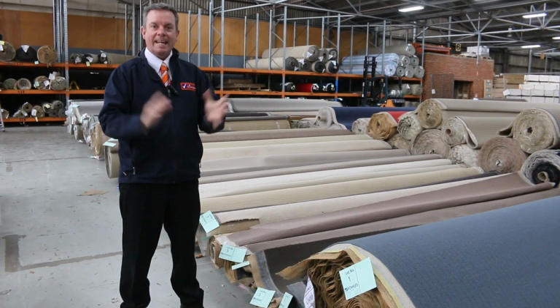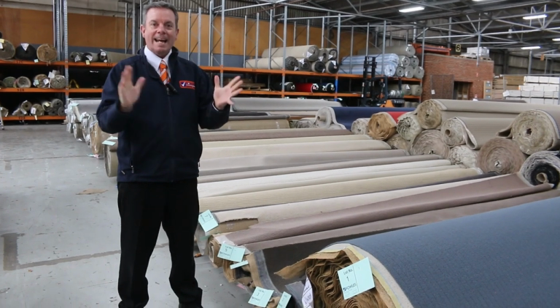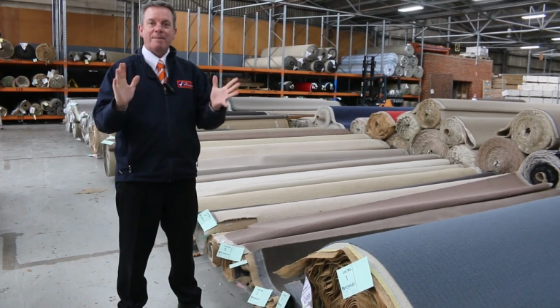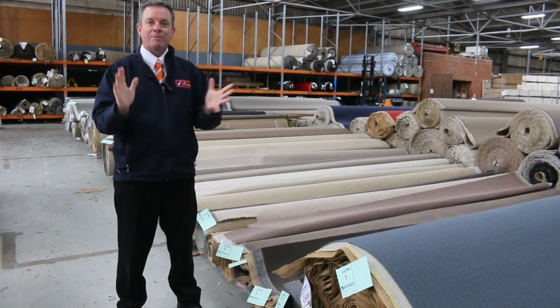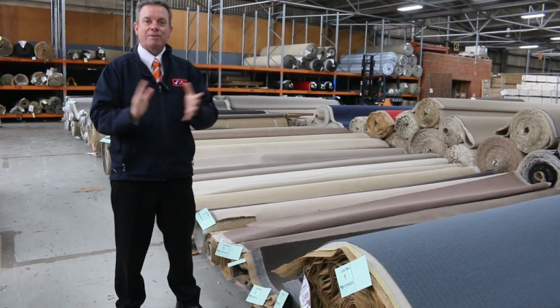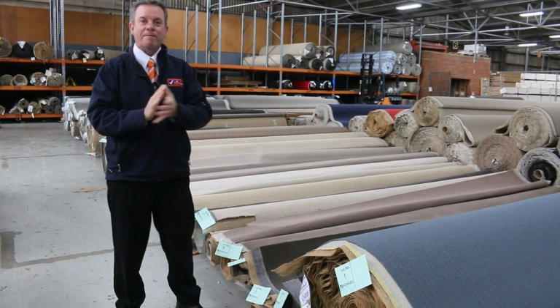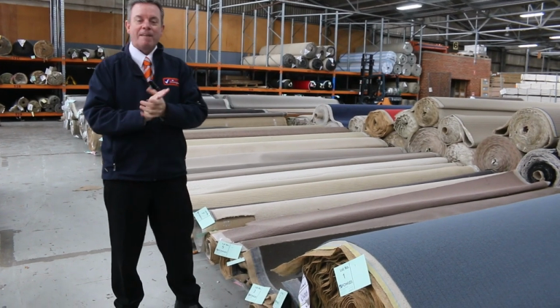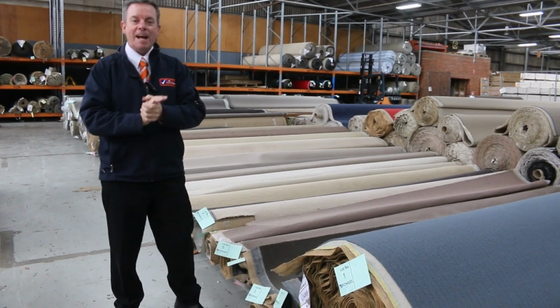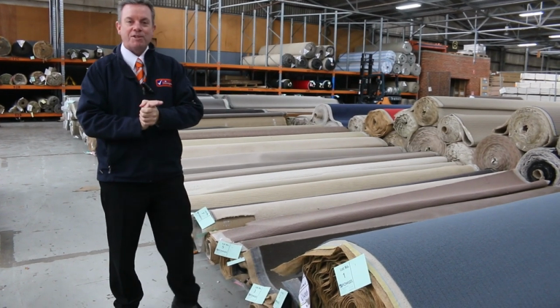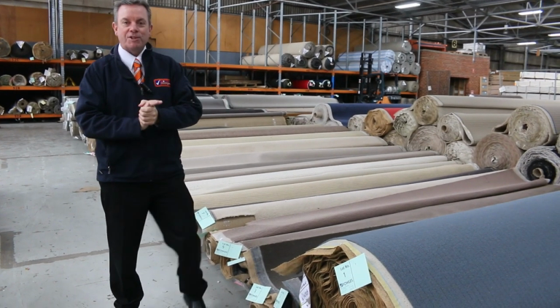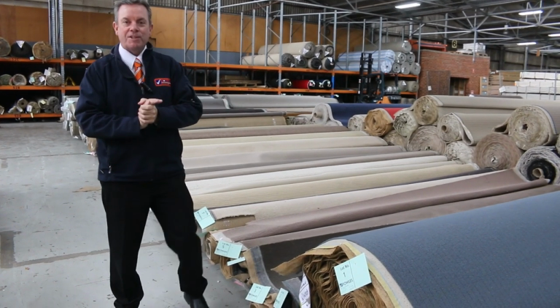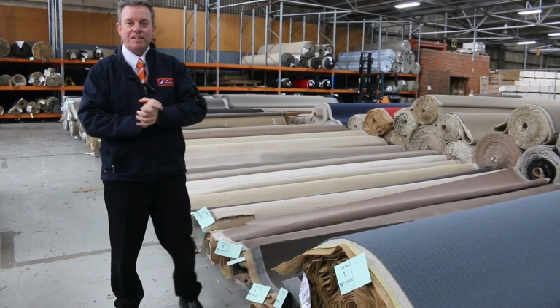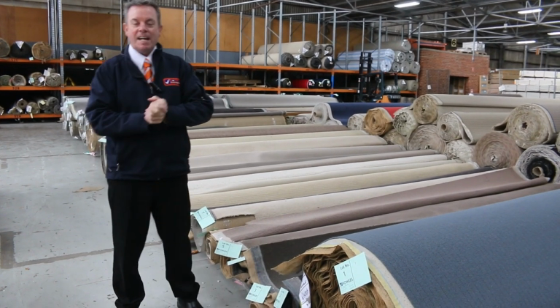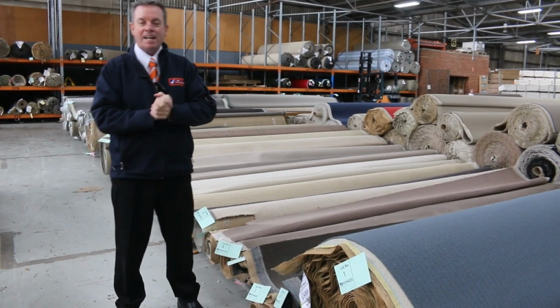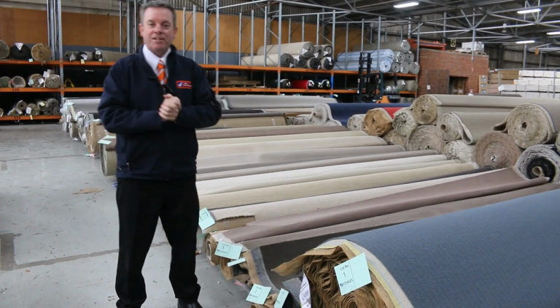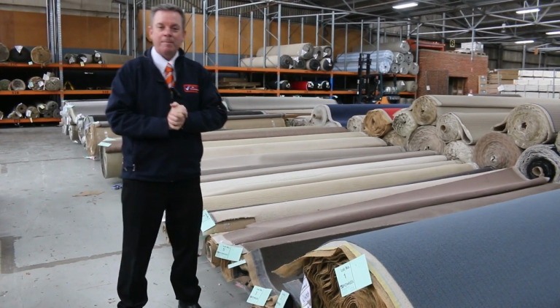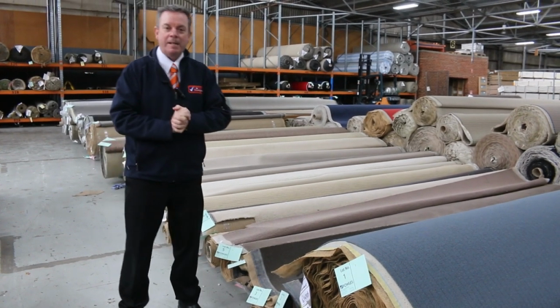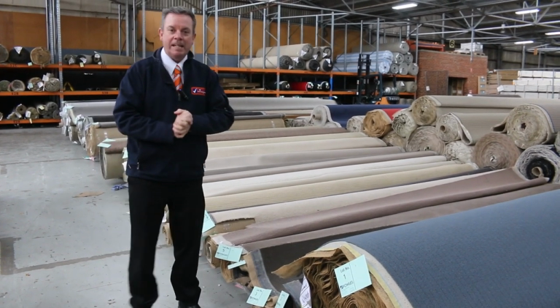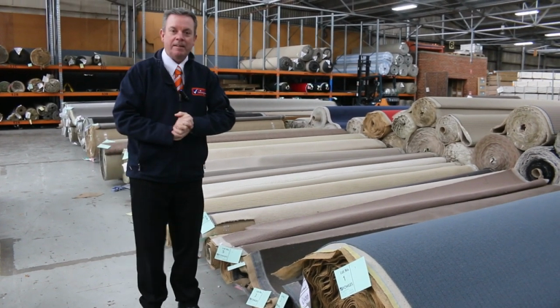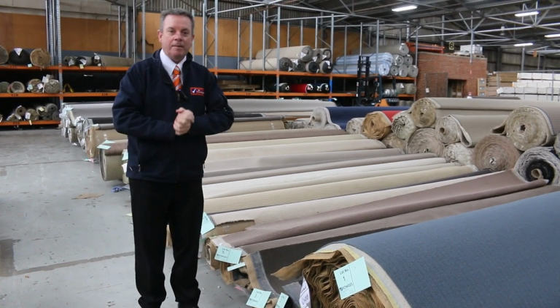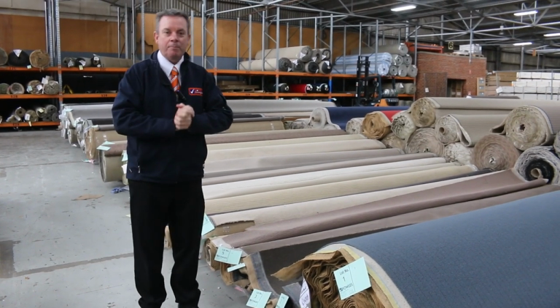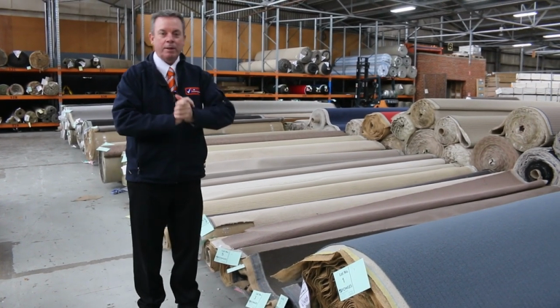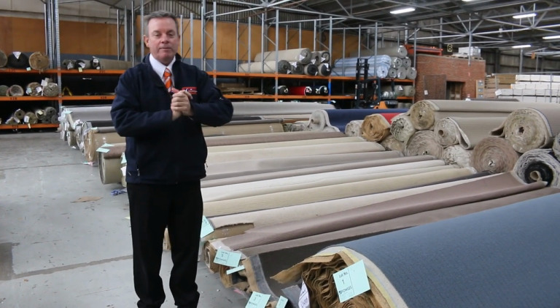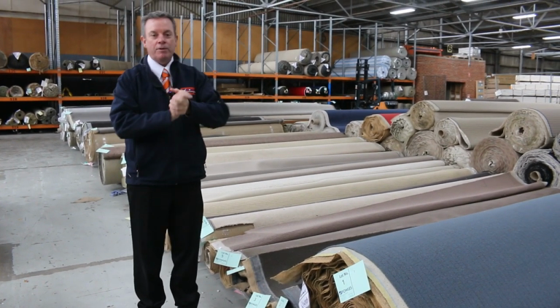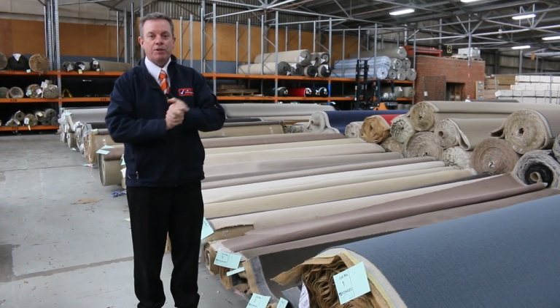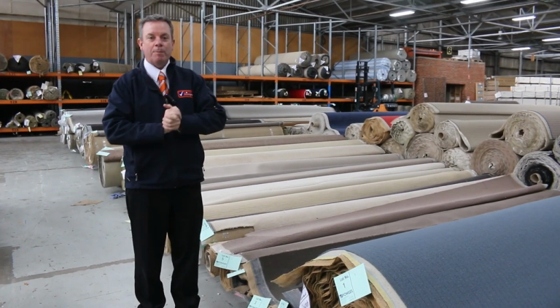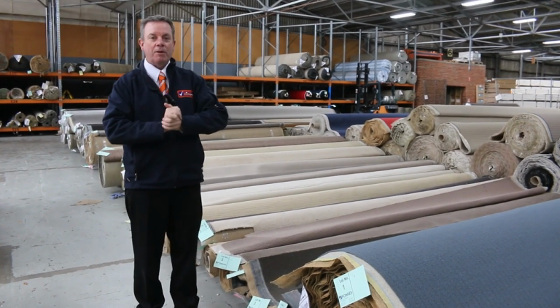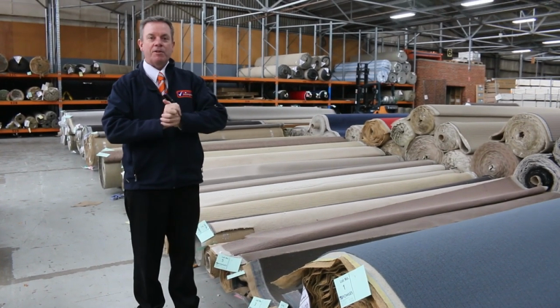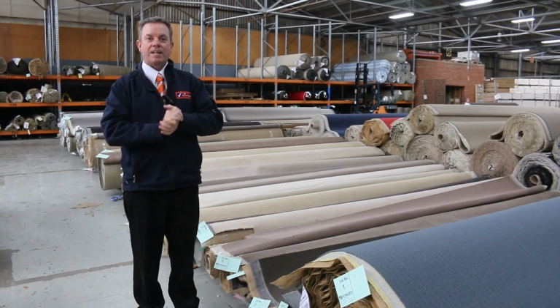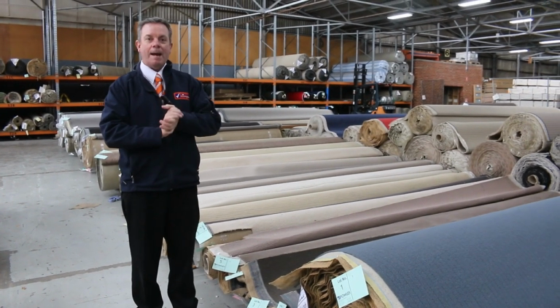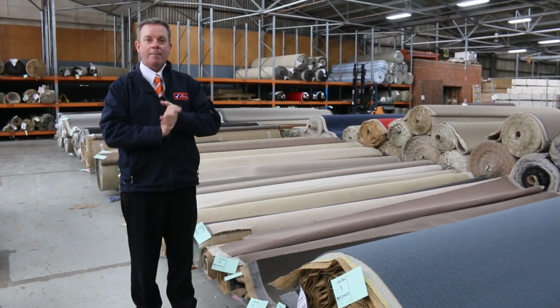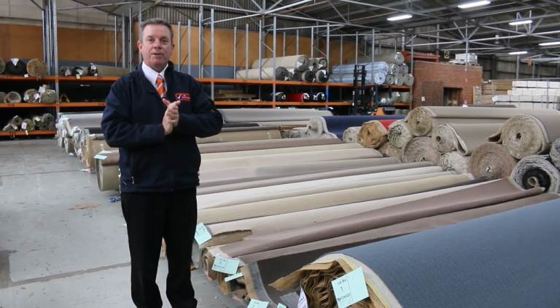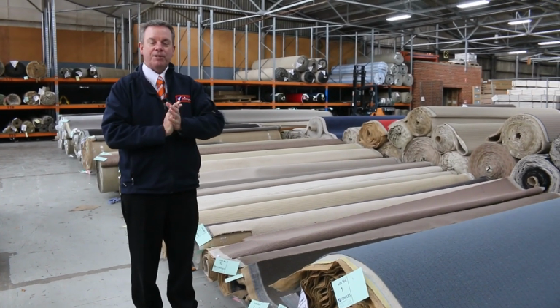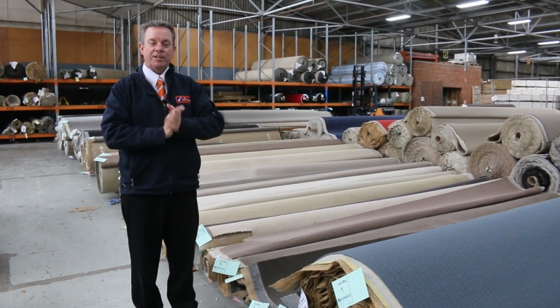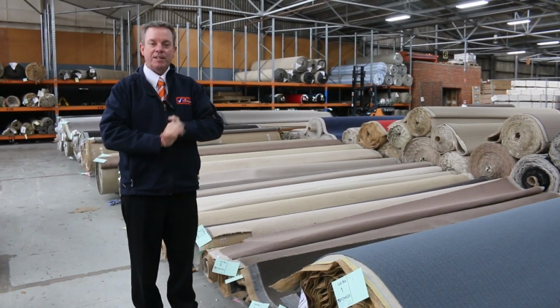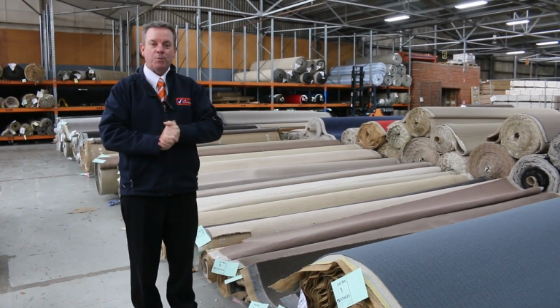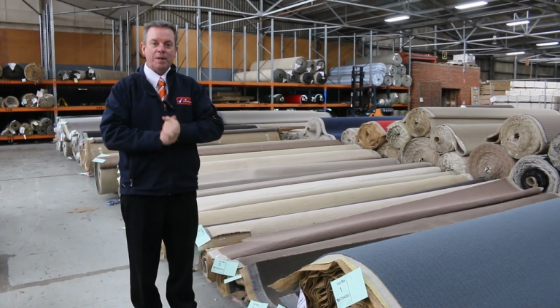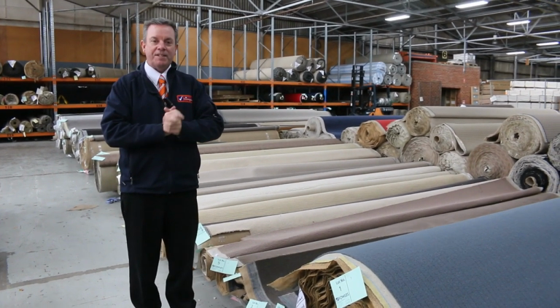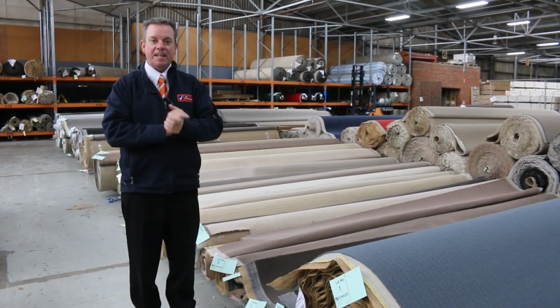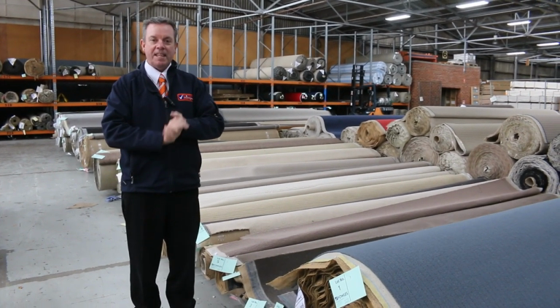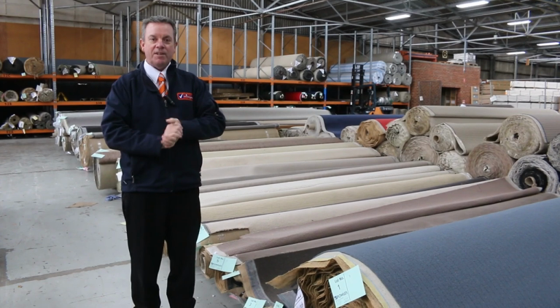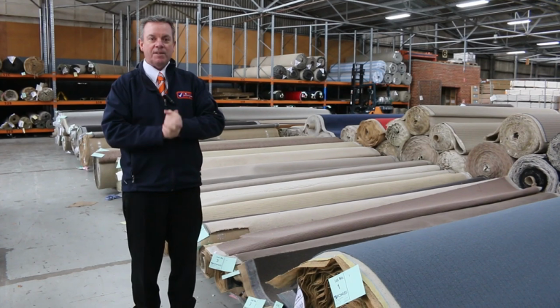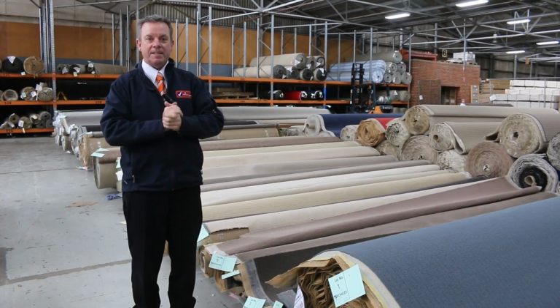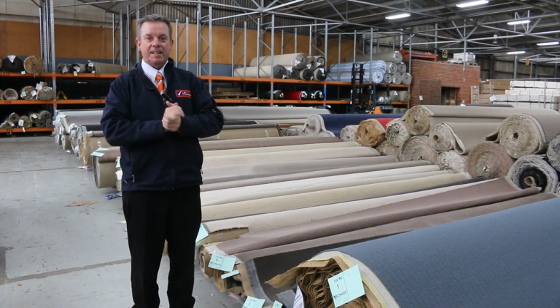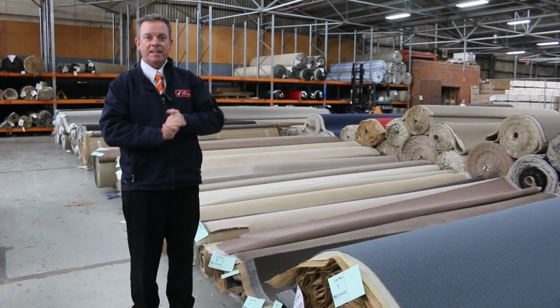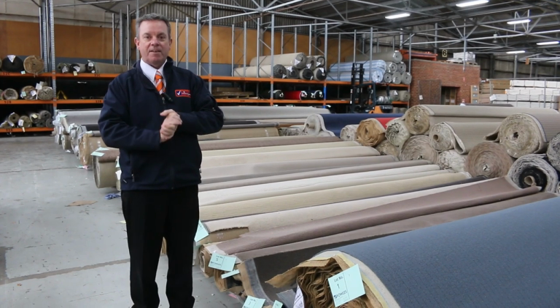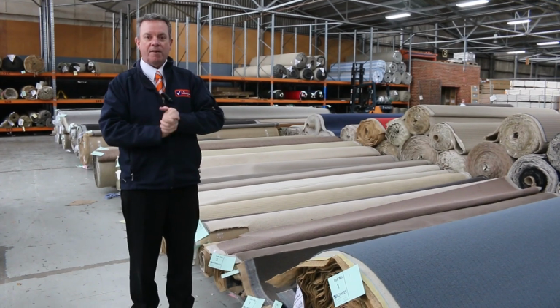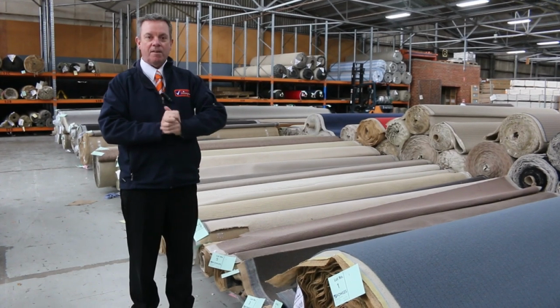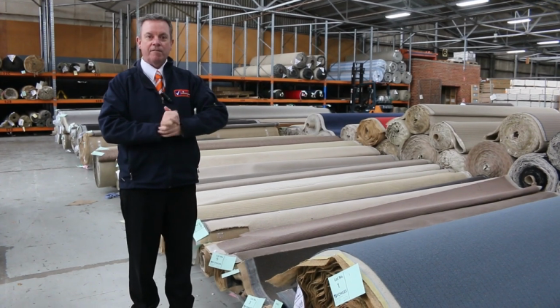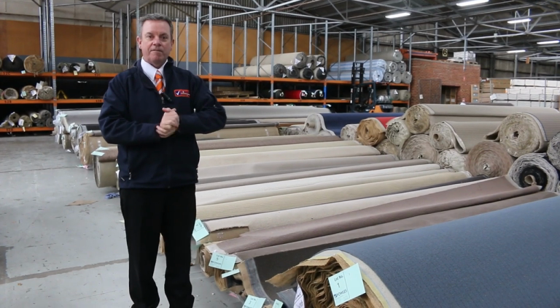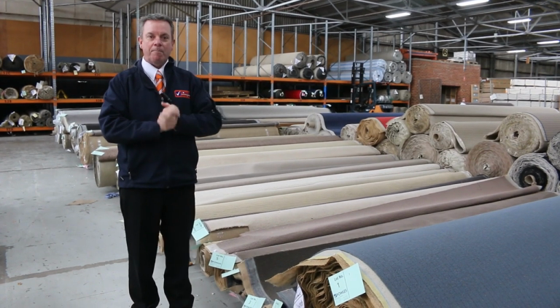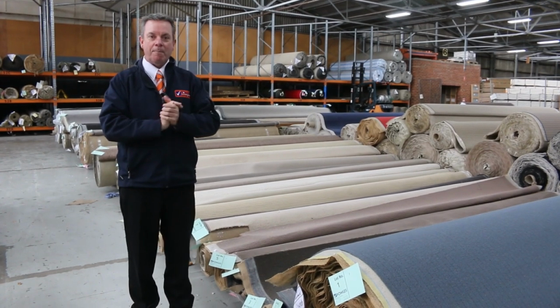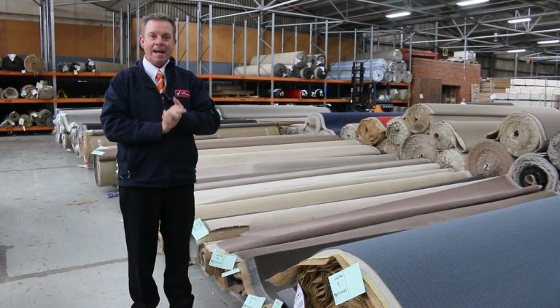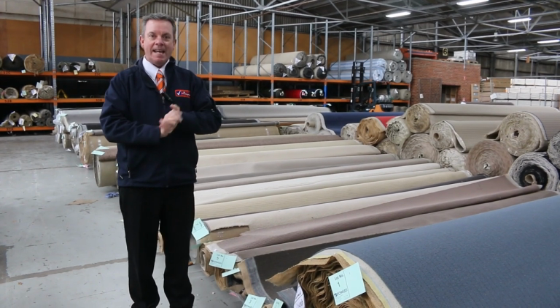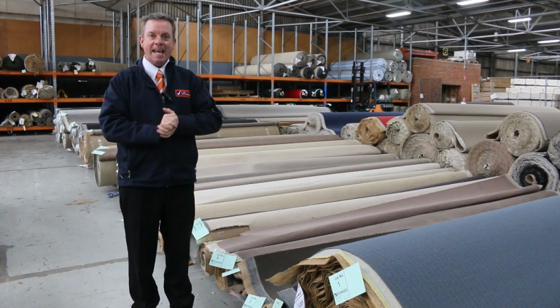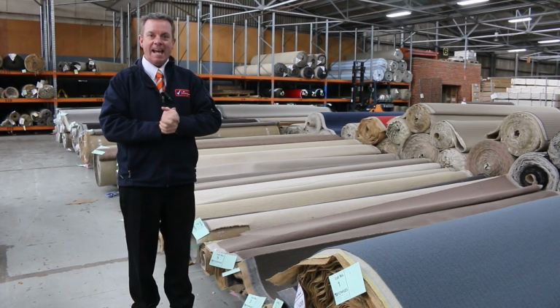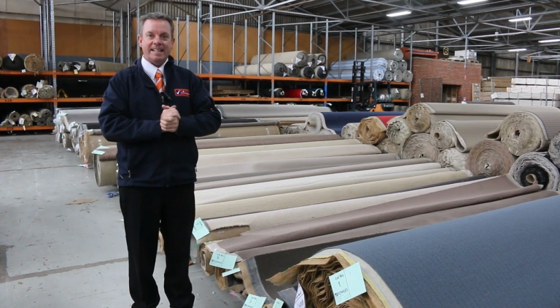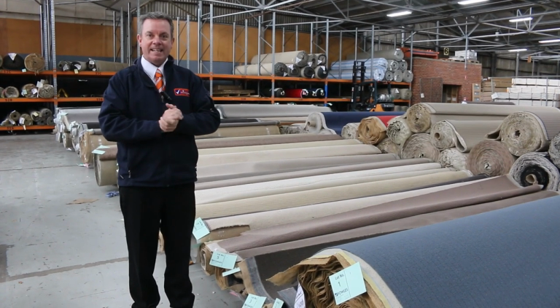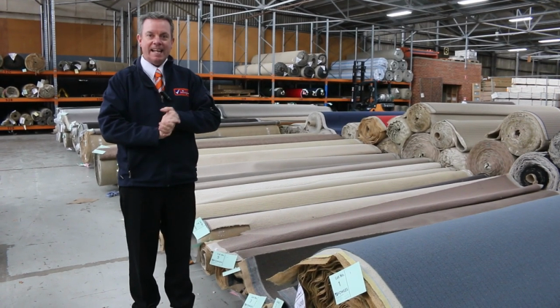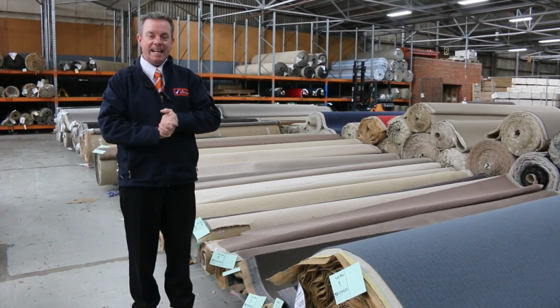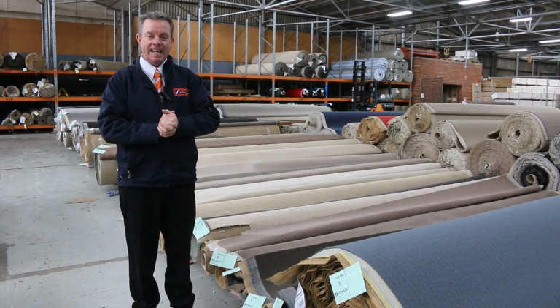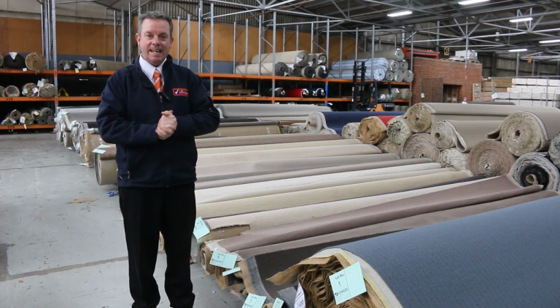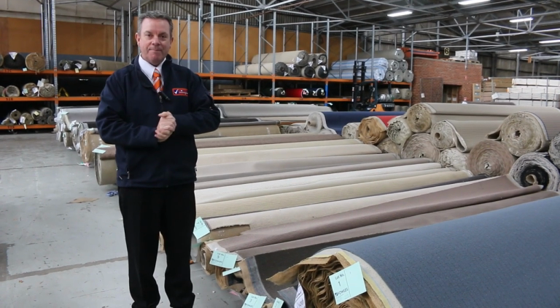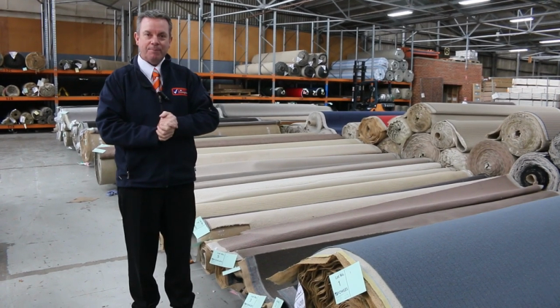G'day, I'm John from Fowls Auction and Sales. I'm here to preview tomorrow's carpet auction — that's Wednesday the 19th of May at 10am.